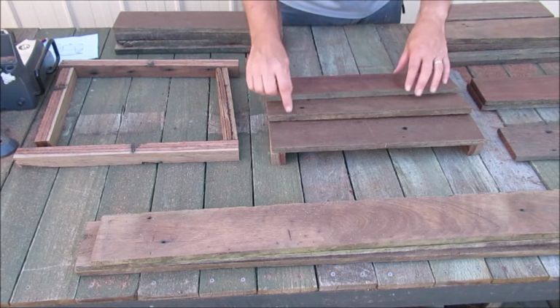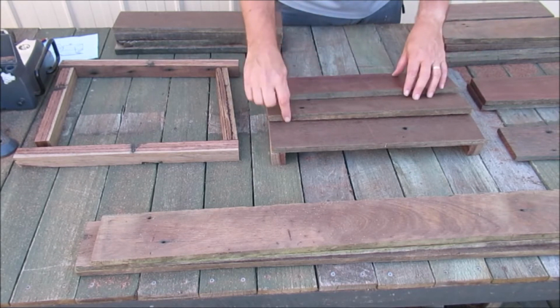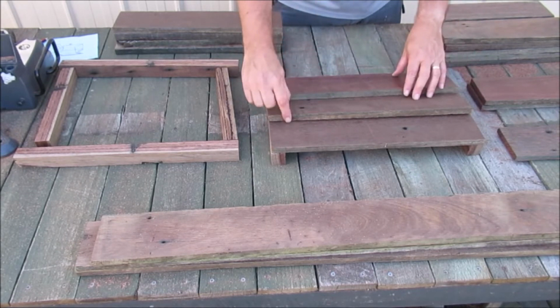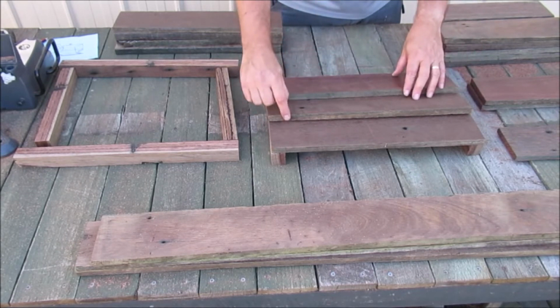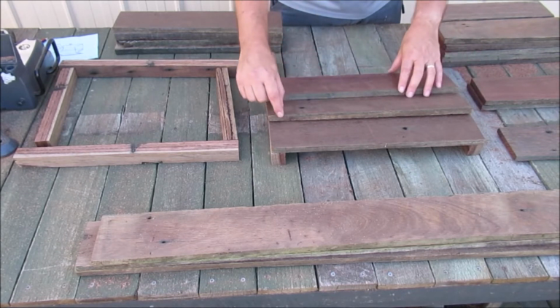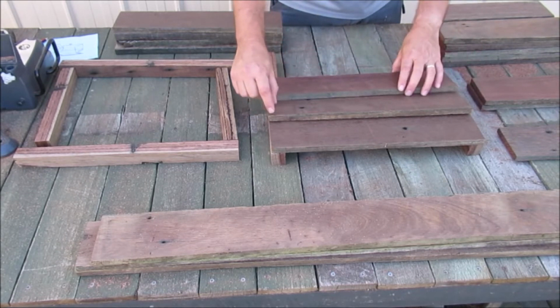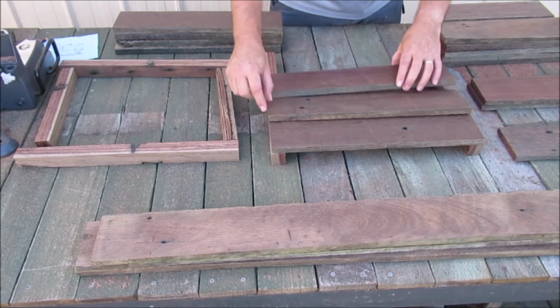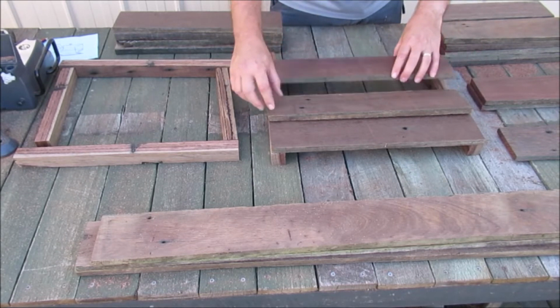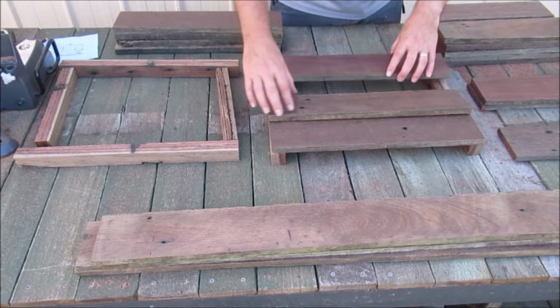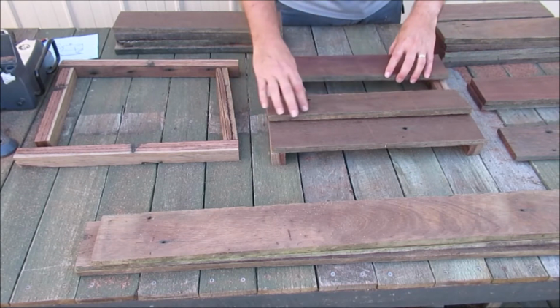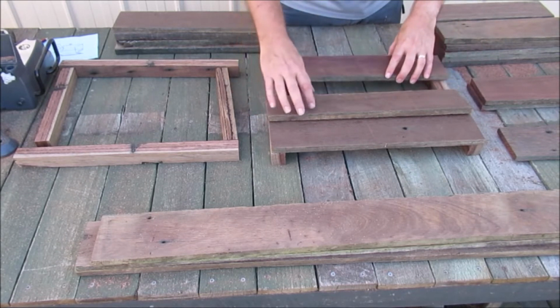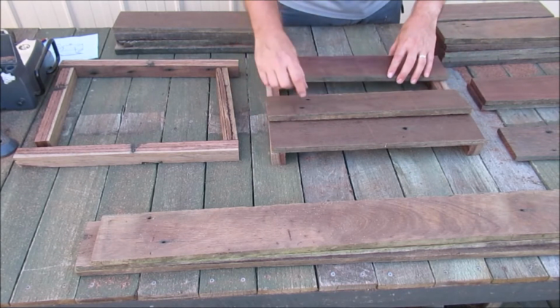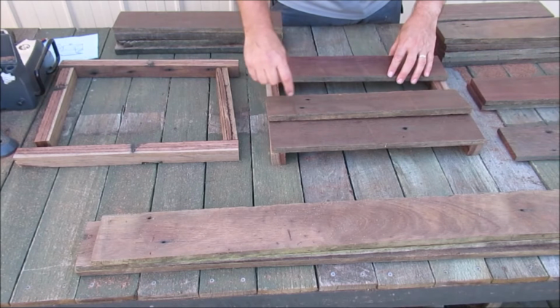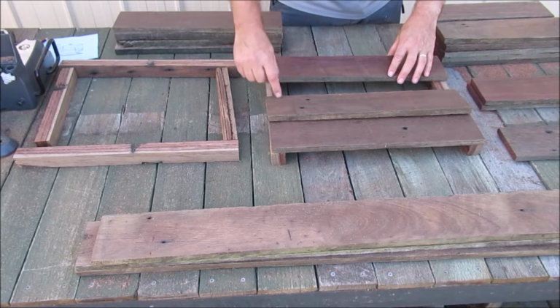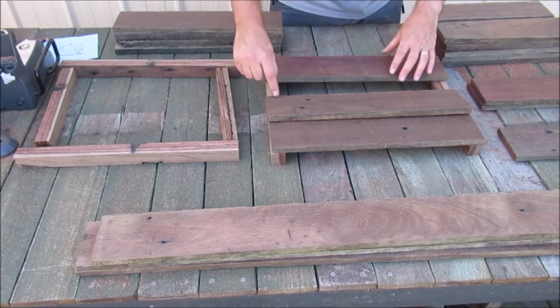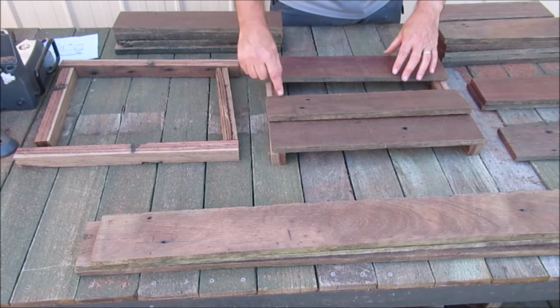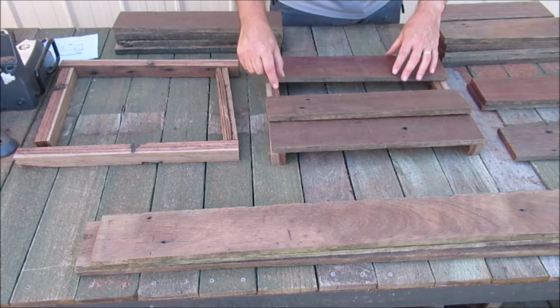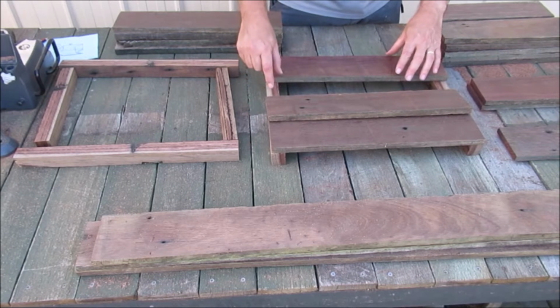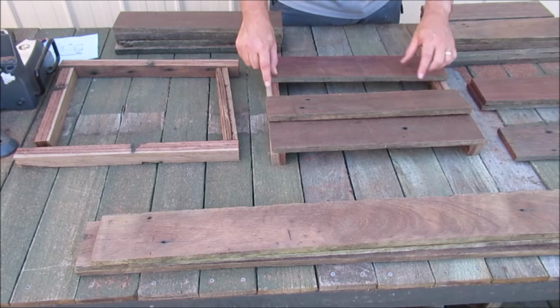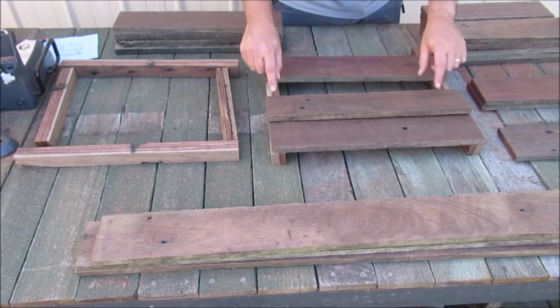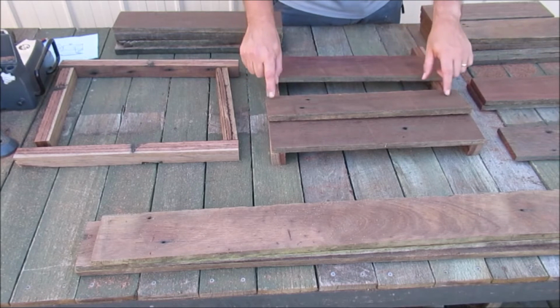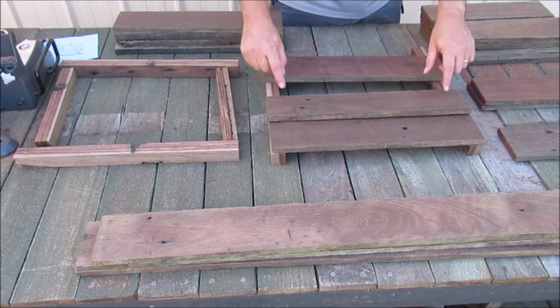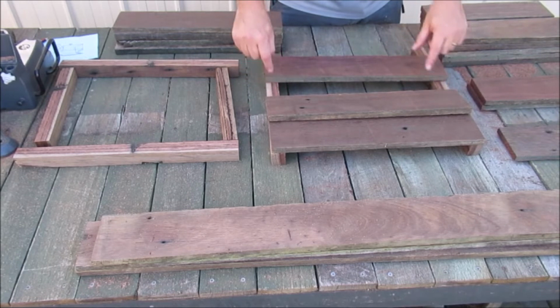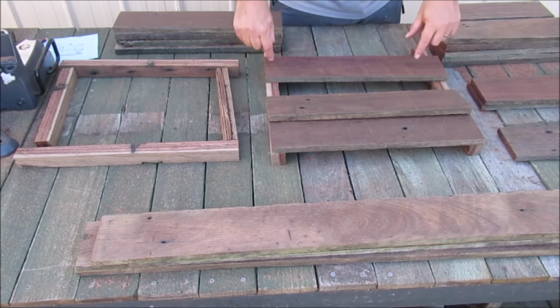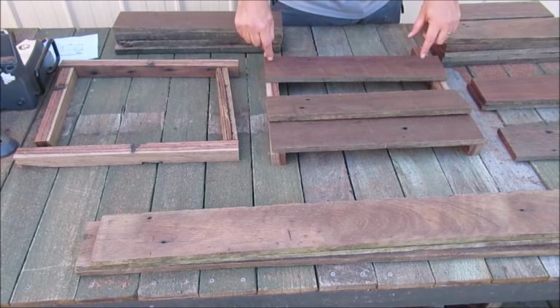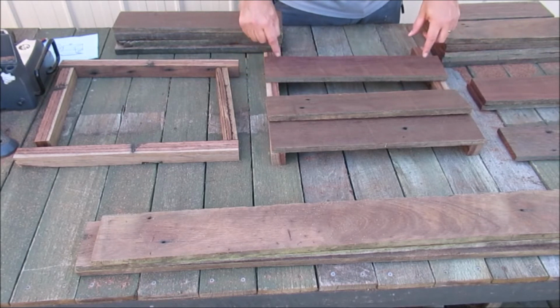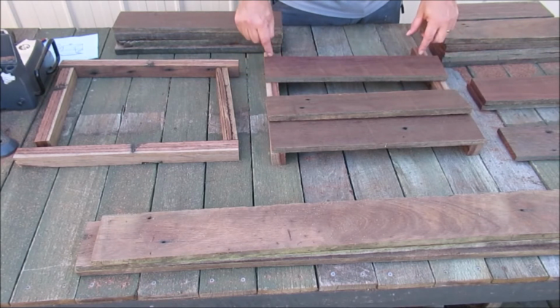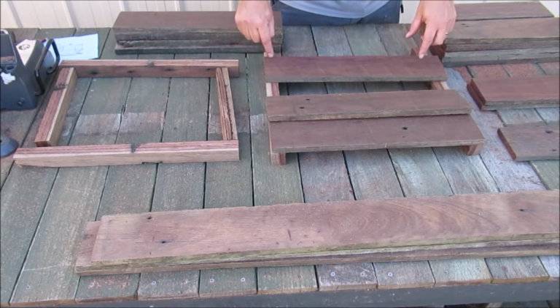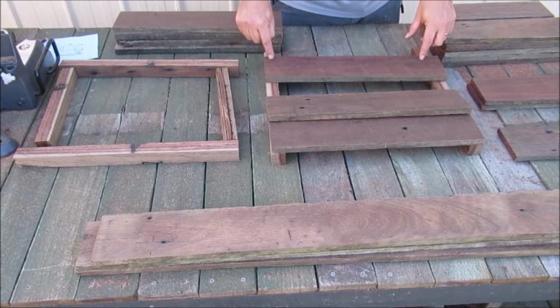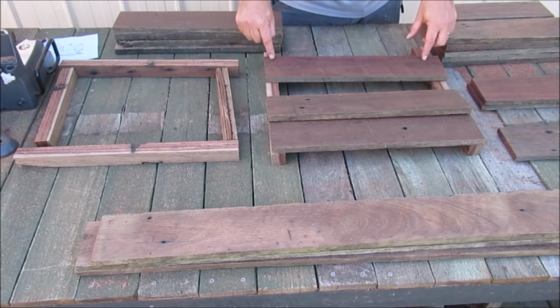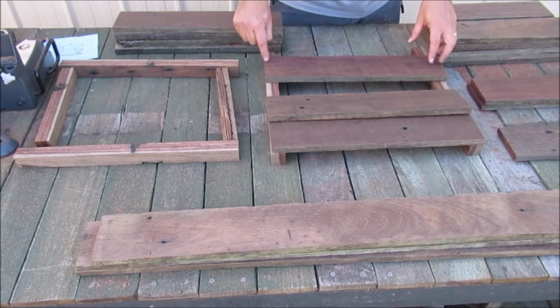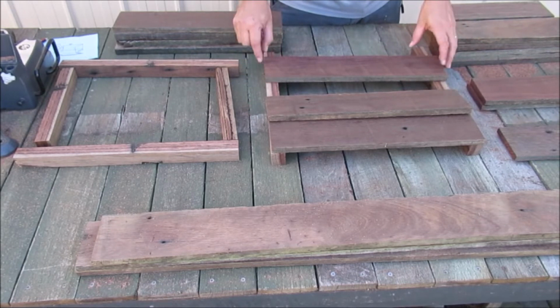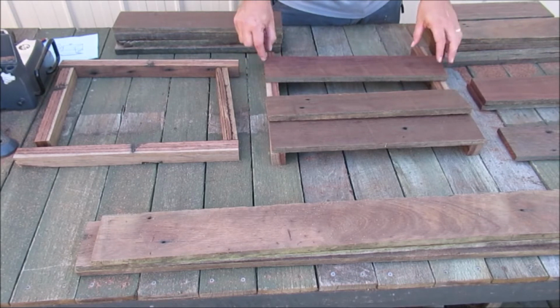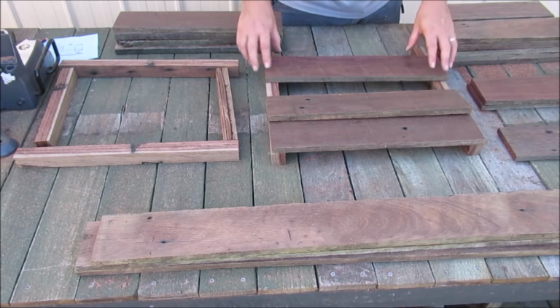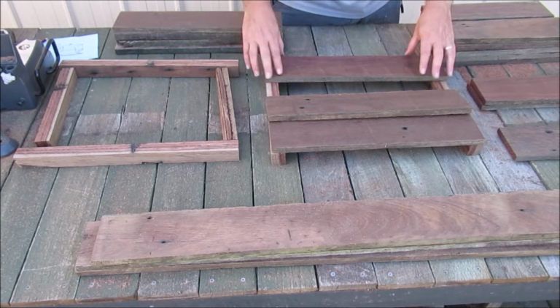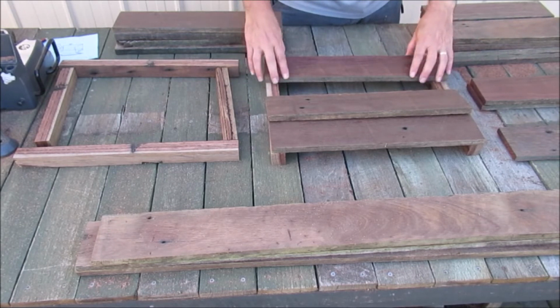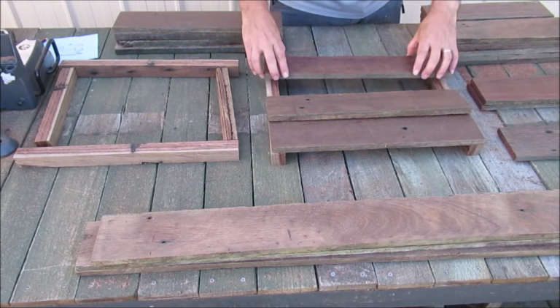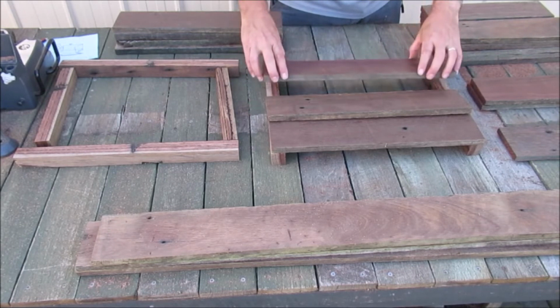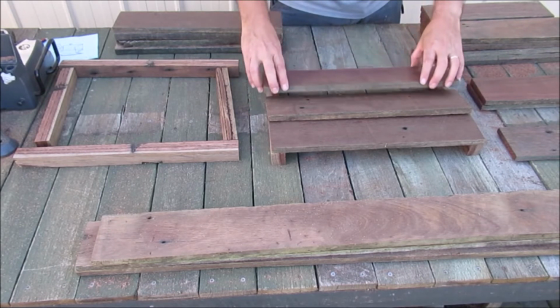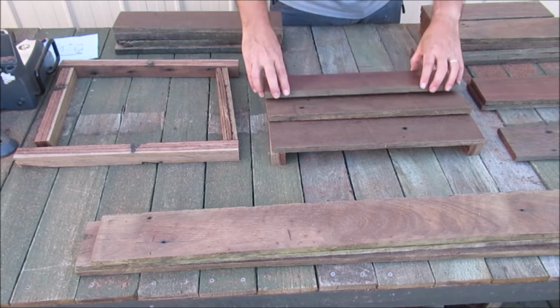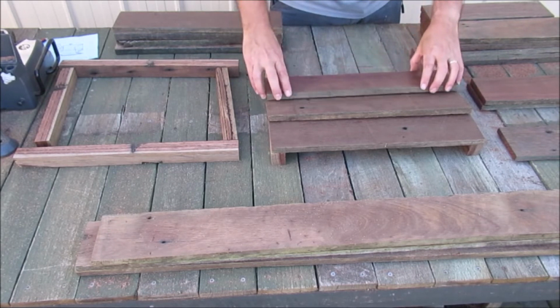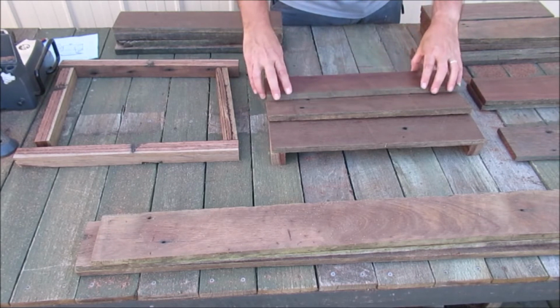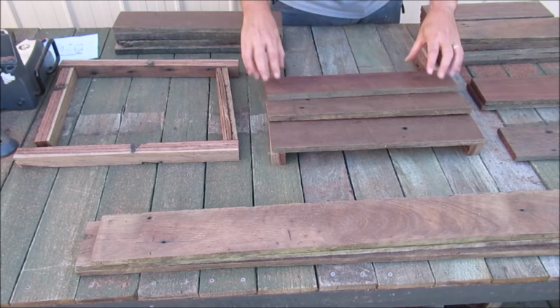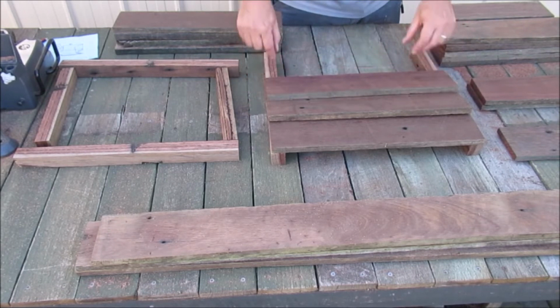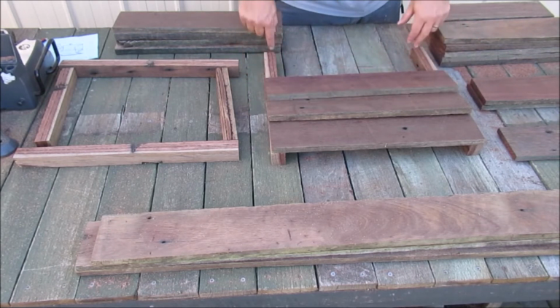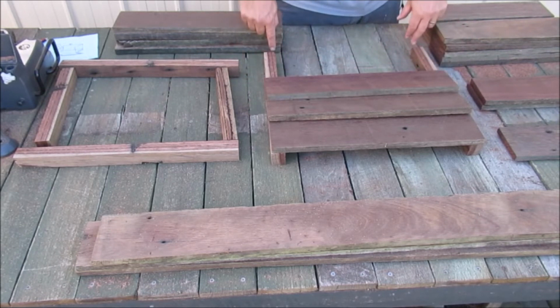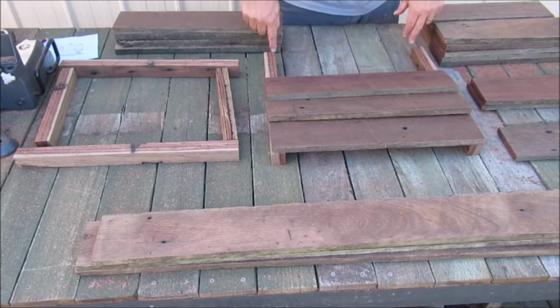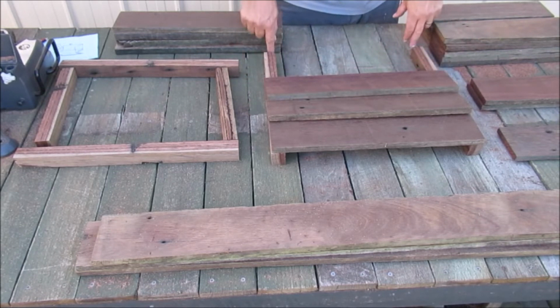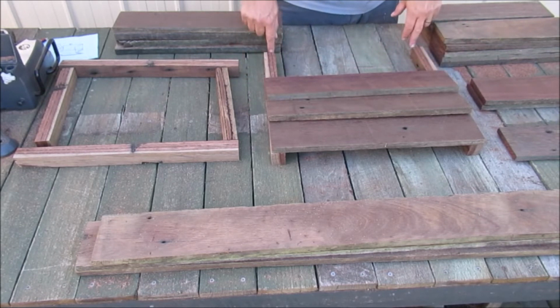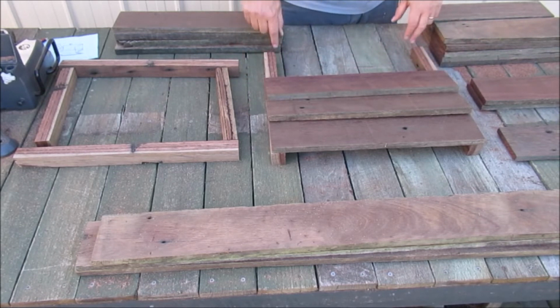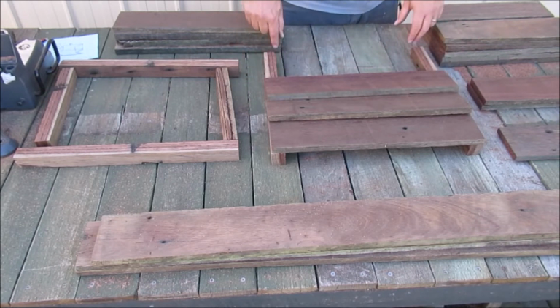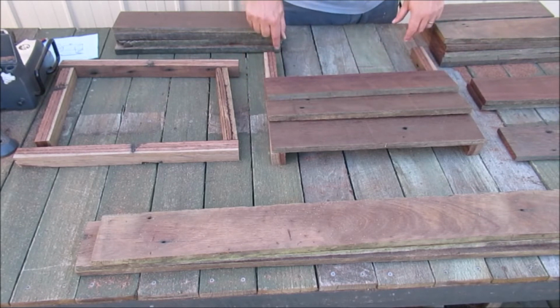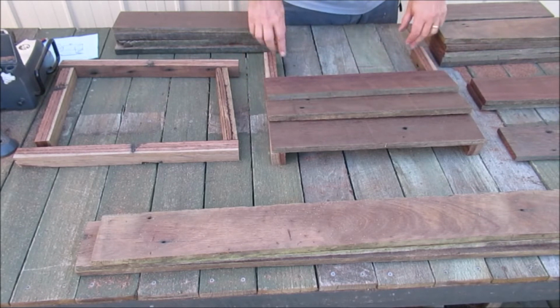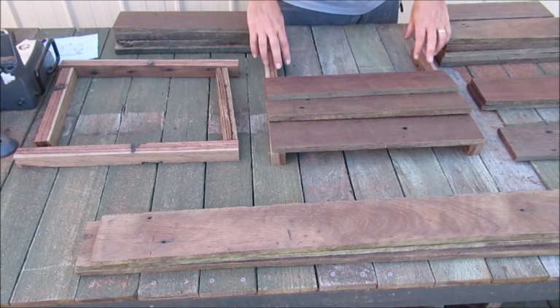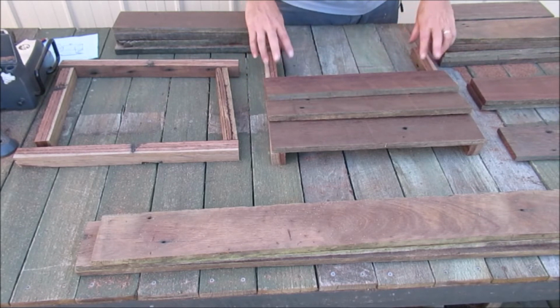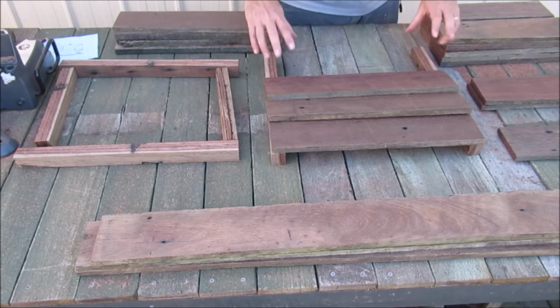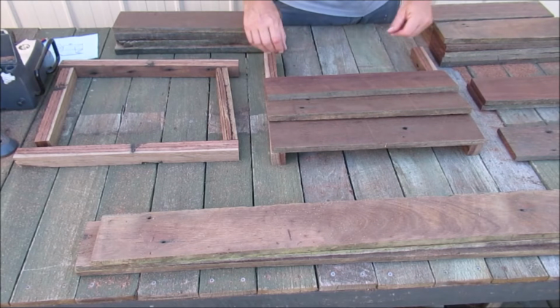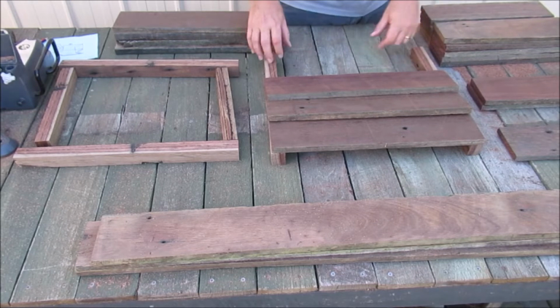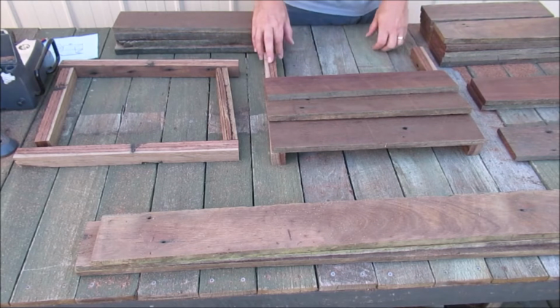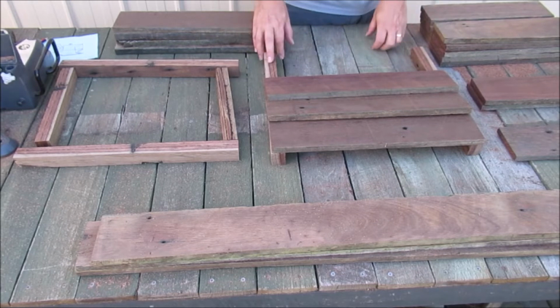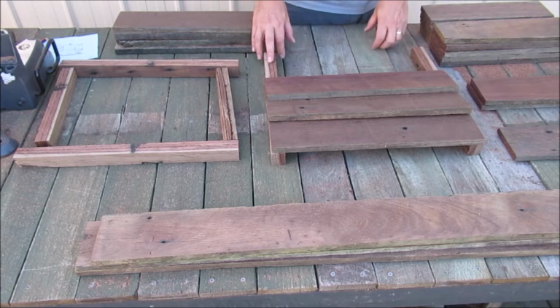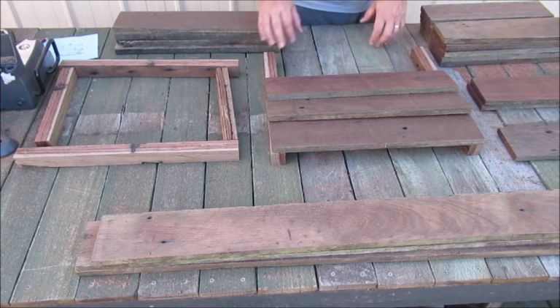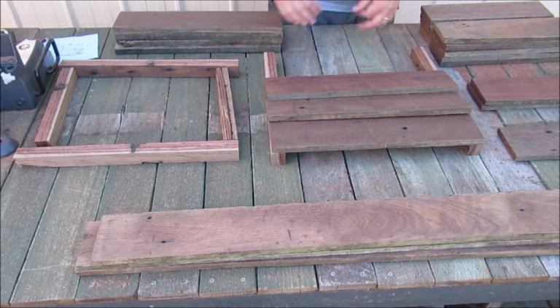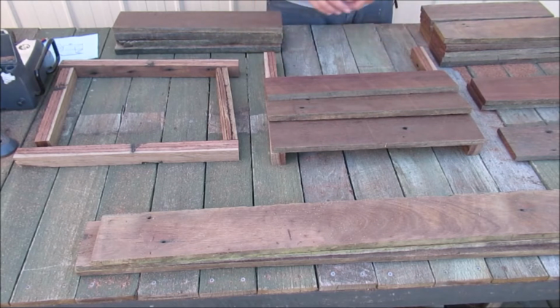I'll overlap these about 20mm, so I'll just put a bit of a mark on it so I know where they've got to overlap, and that will be it.